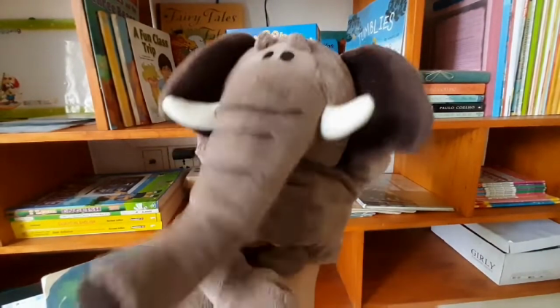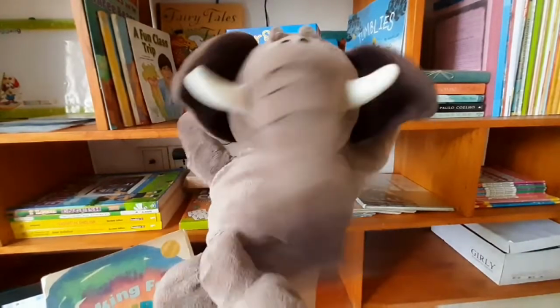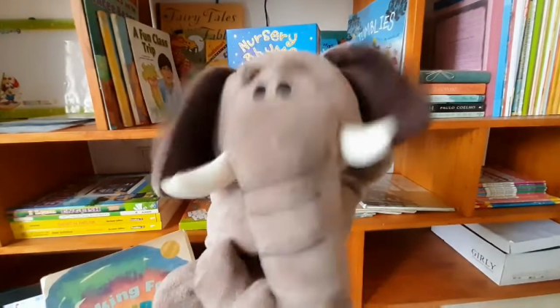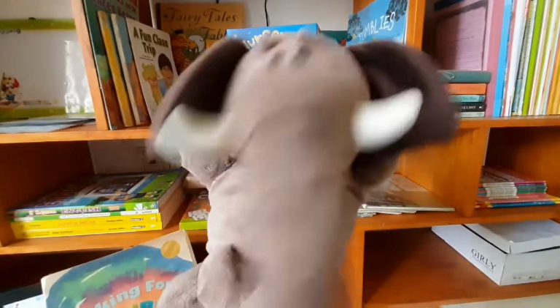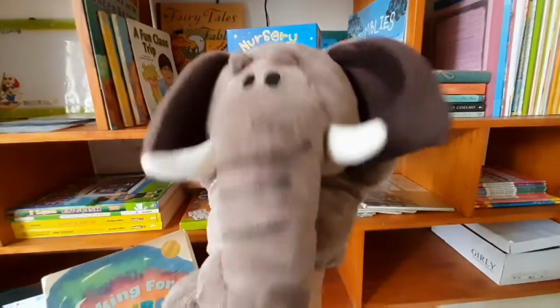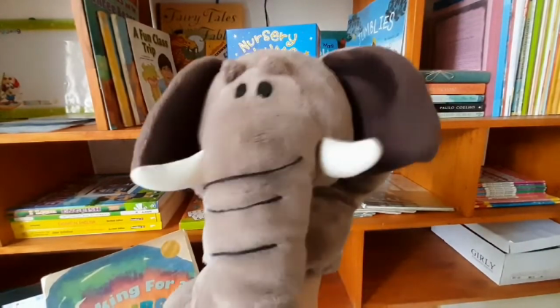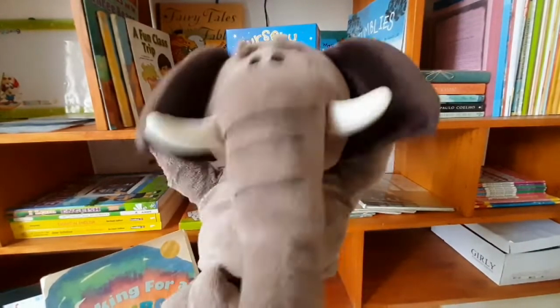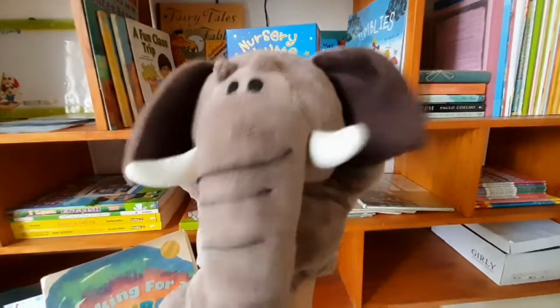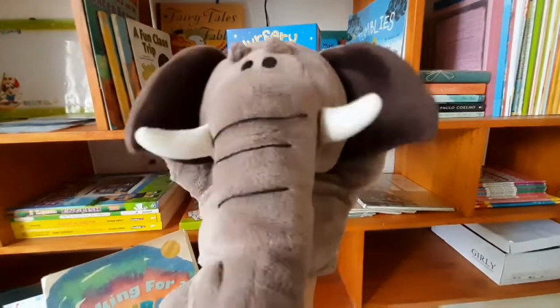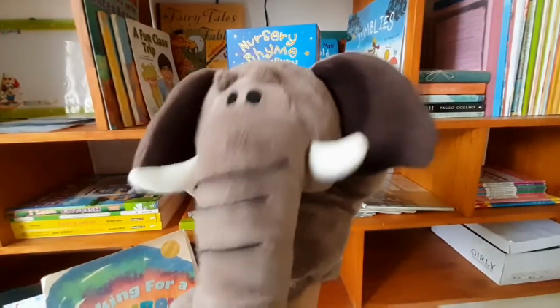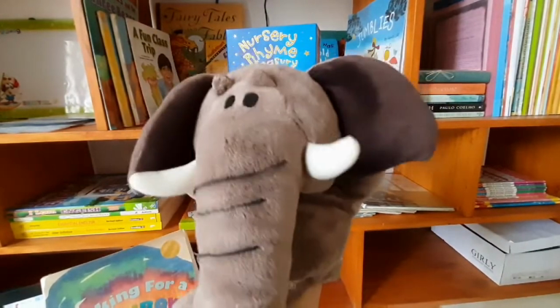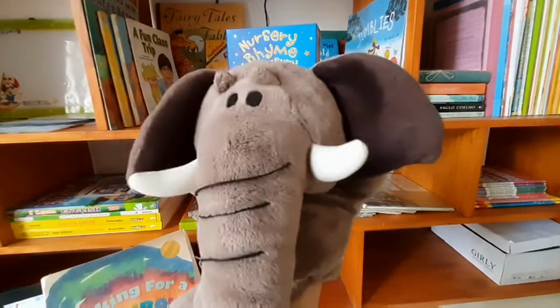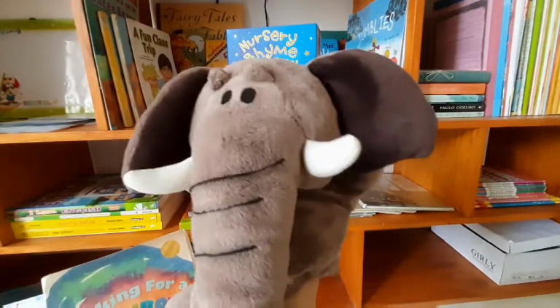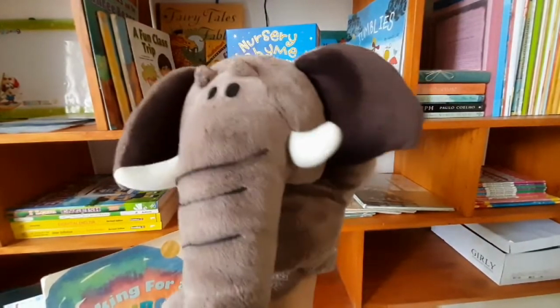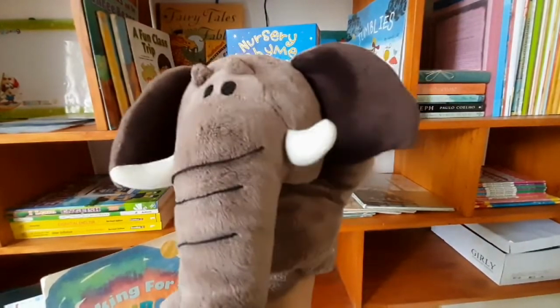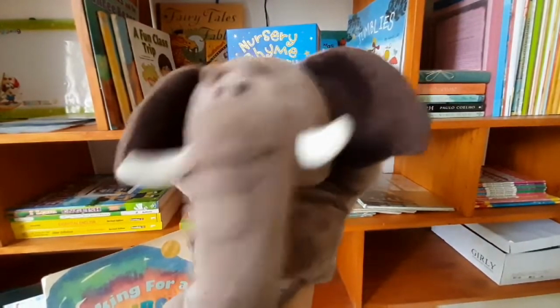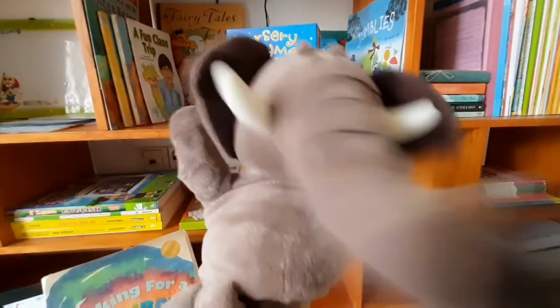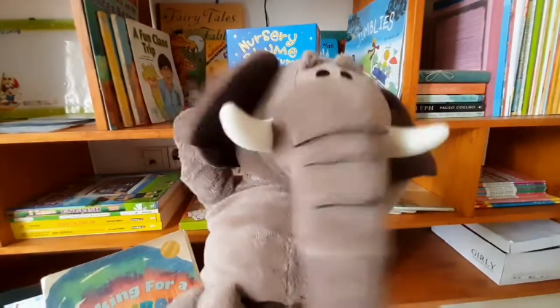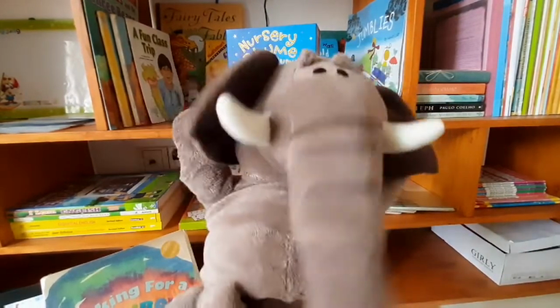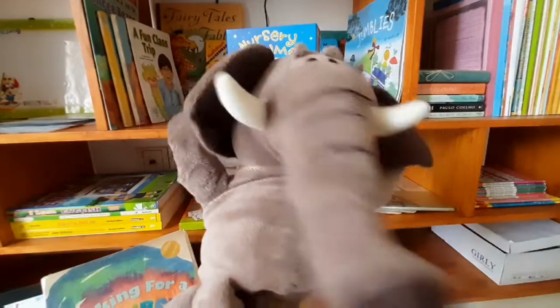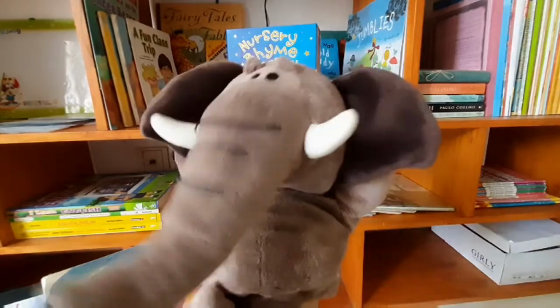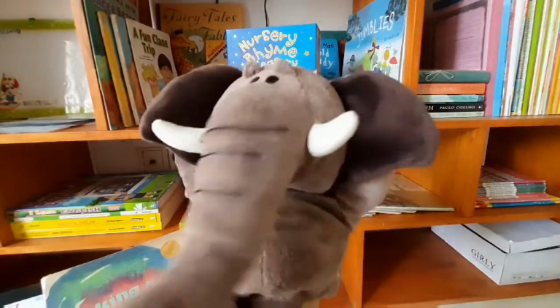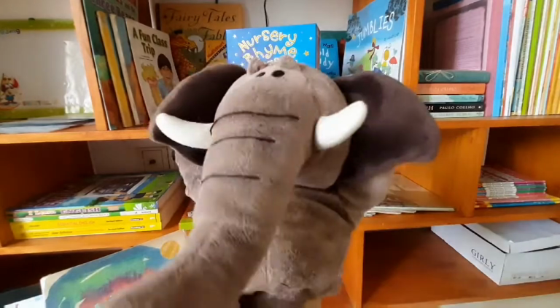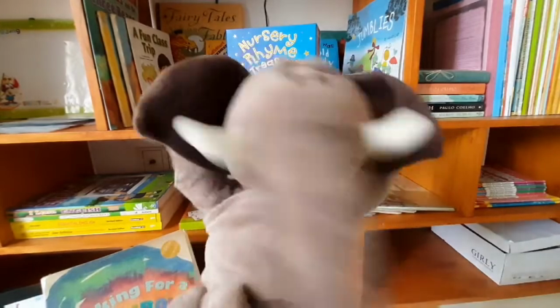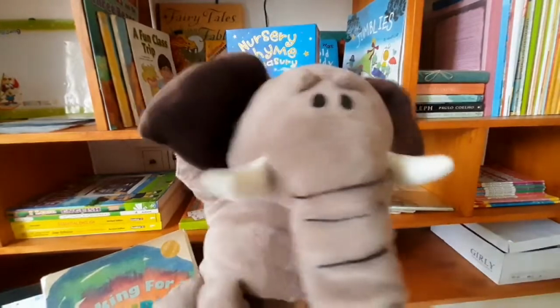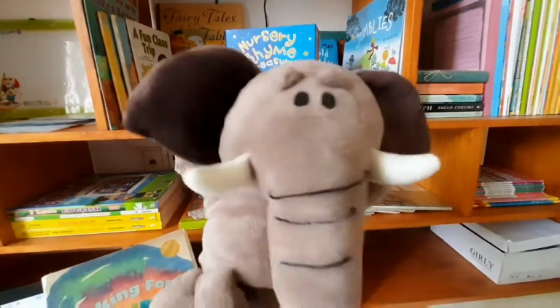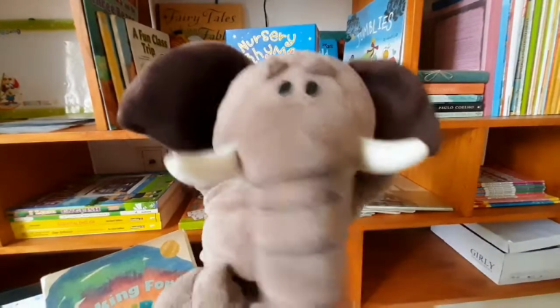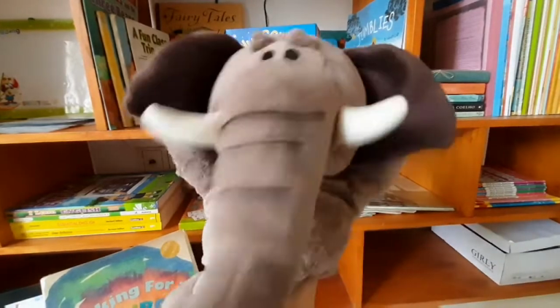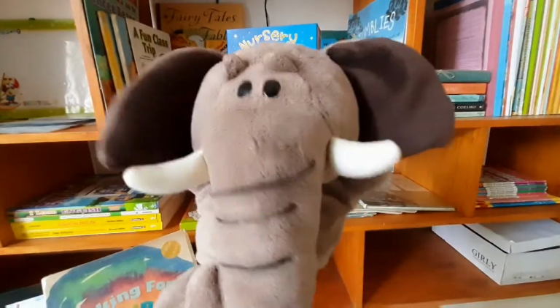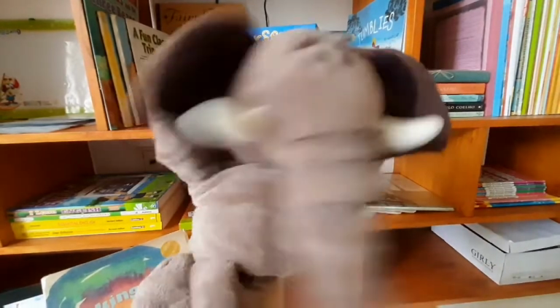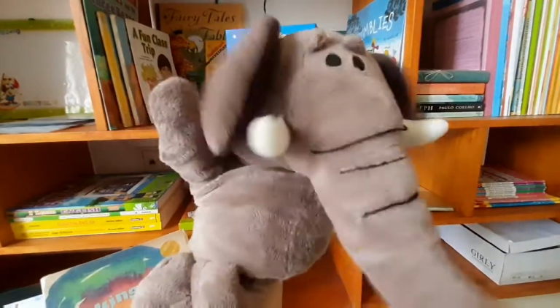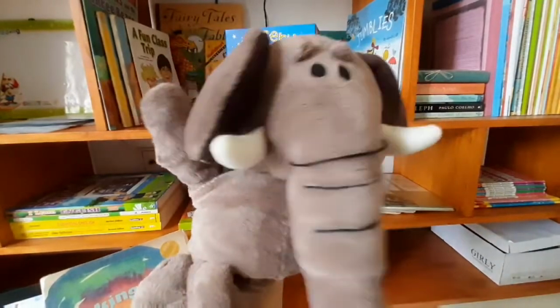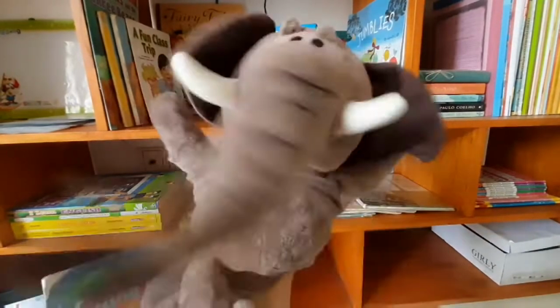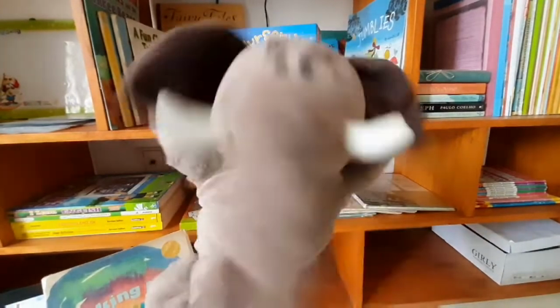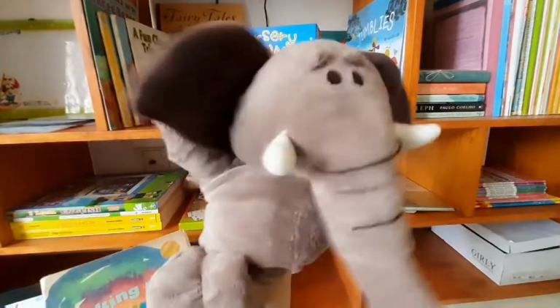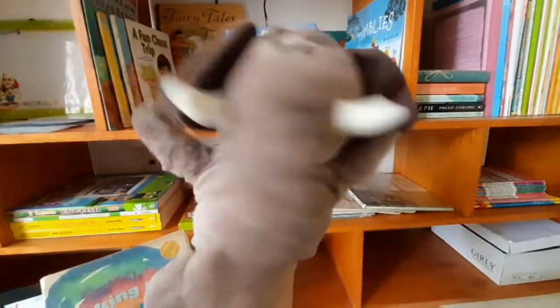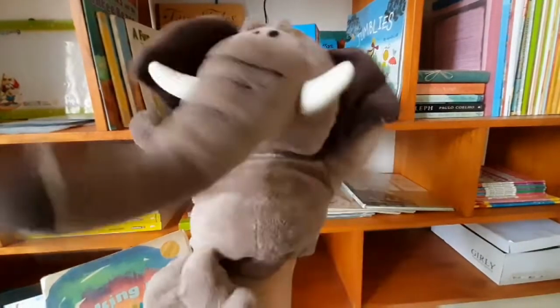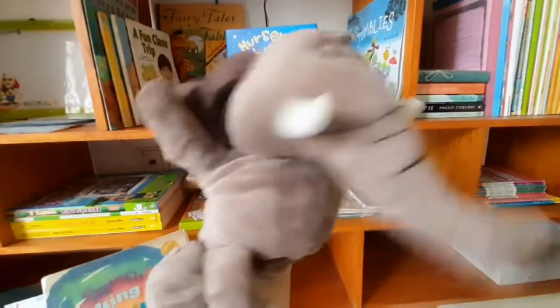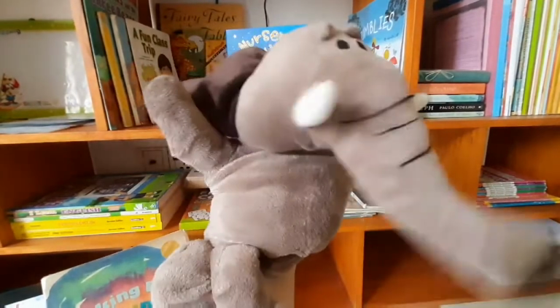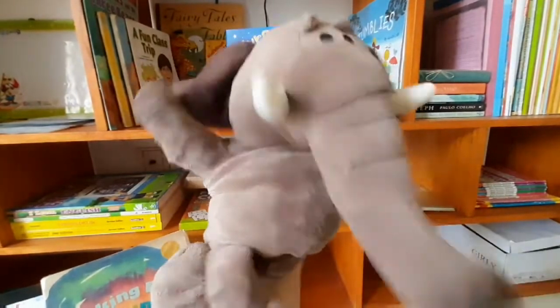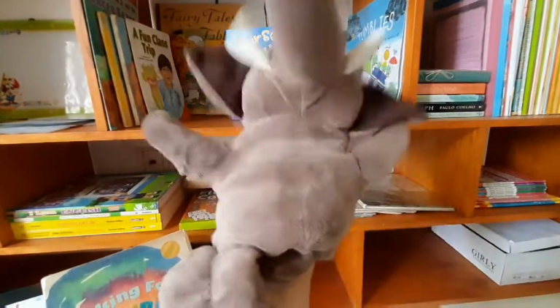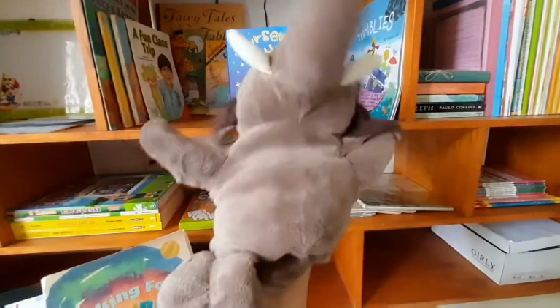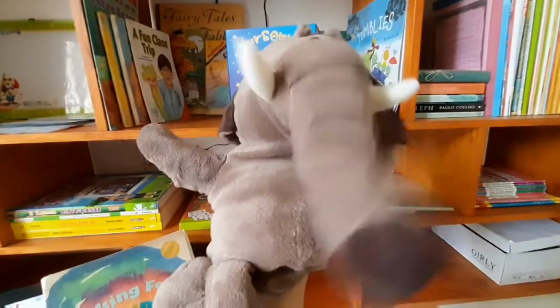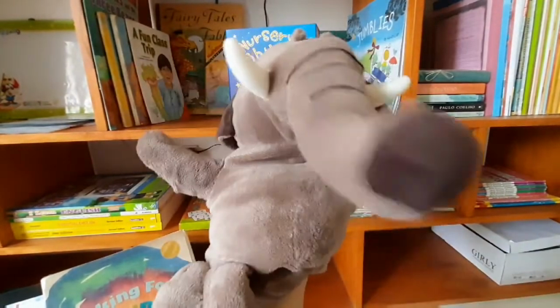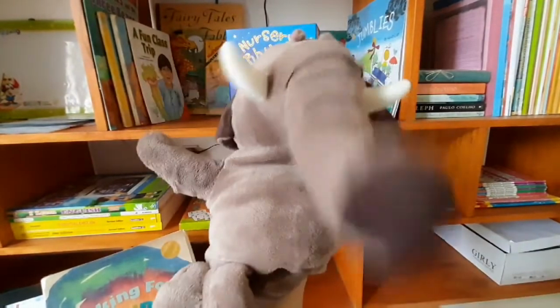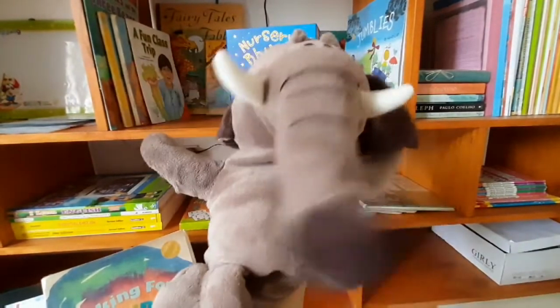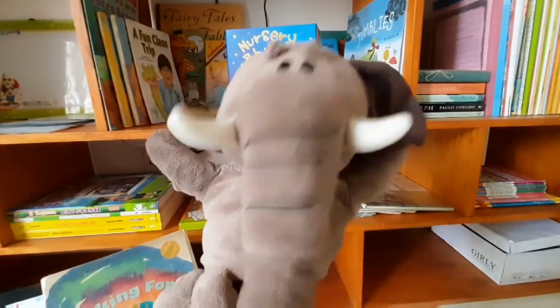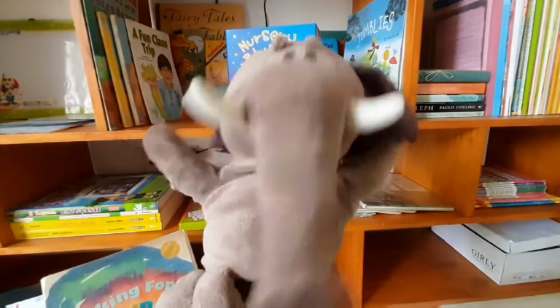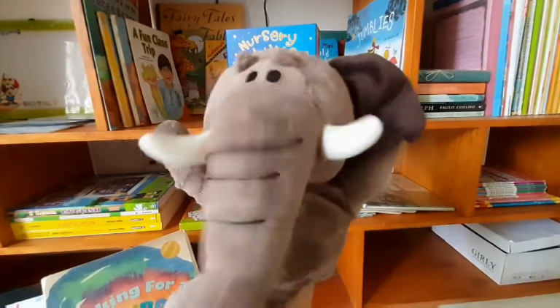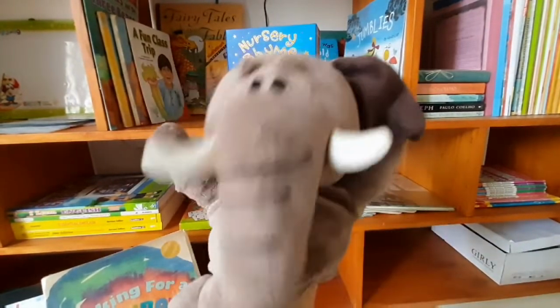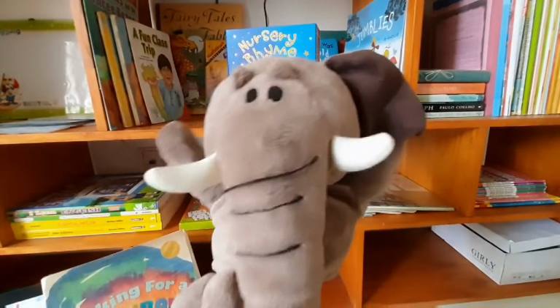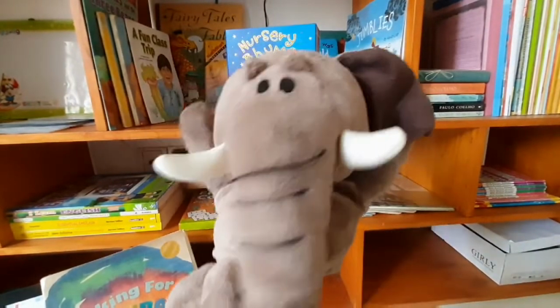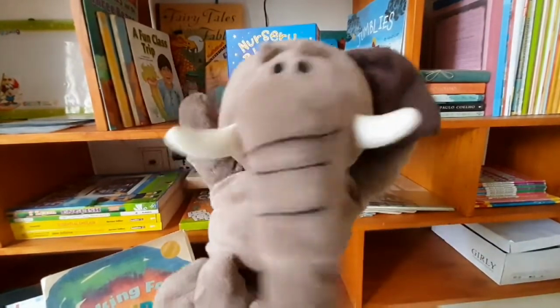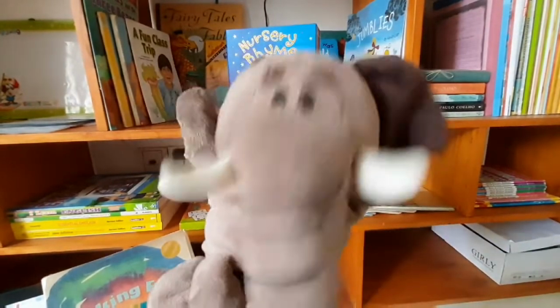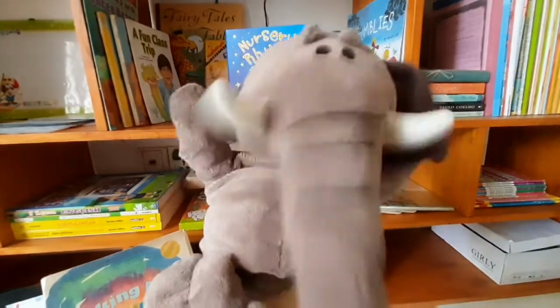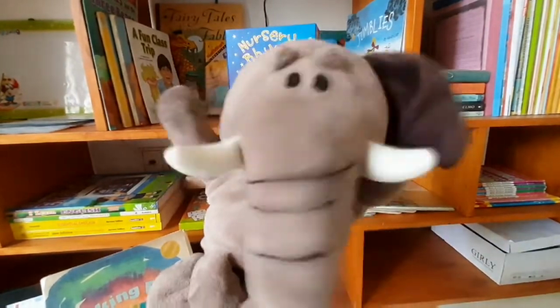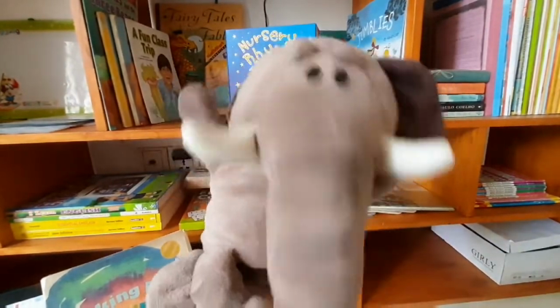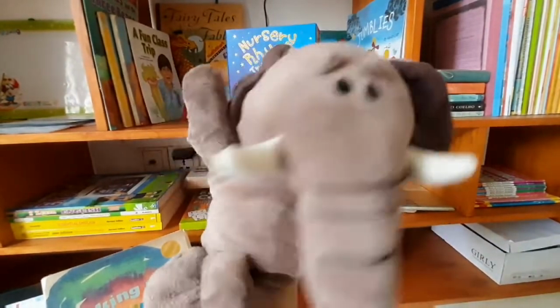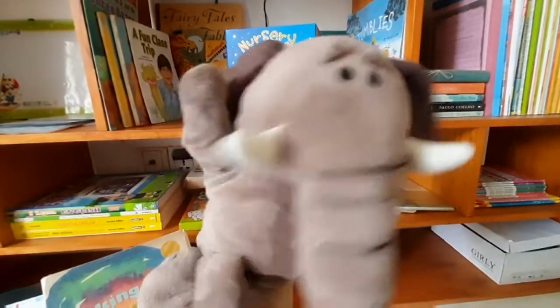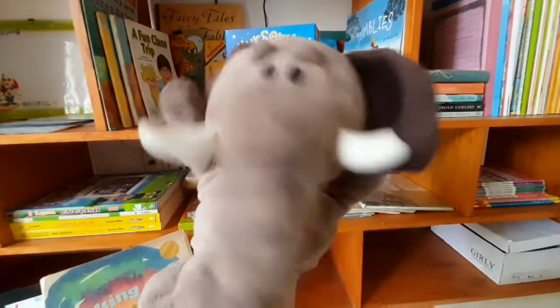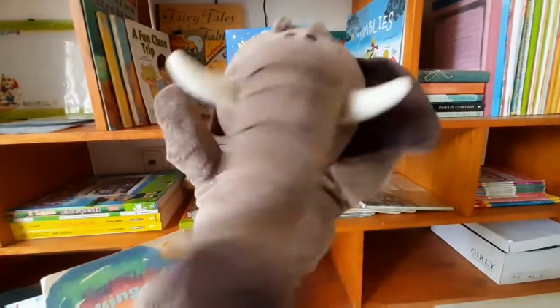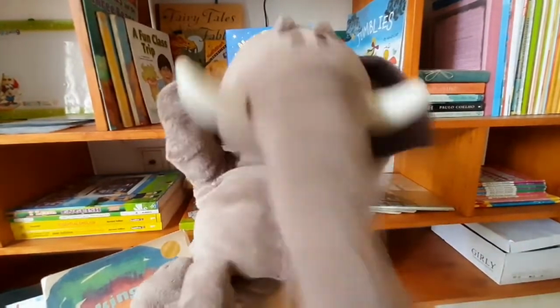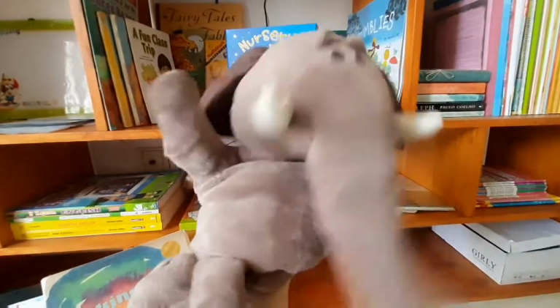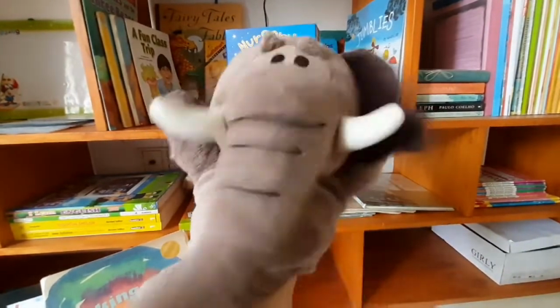Hi everyone! 2, 3, 4, 5, 6, 7, 8, 9, 10! Hello!